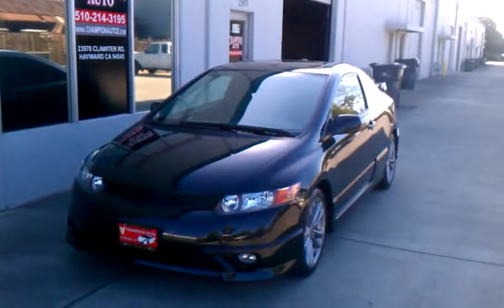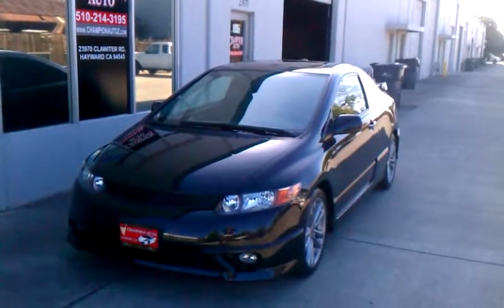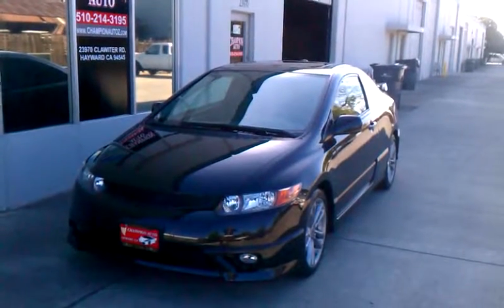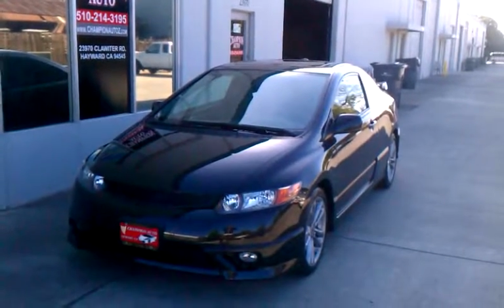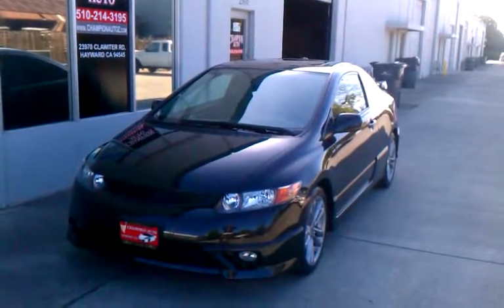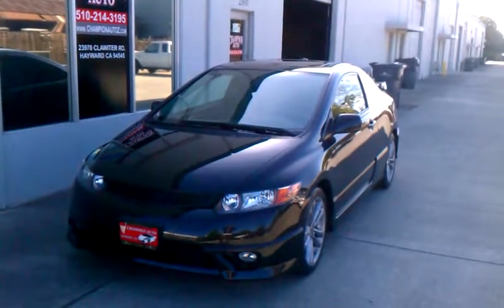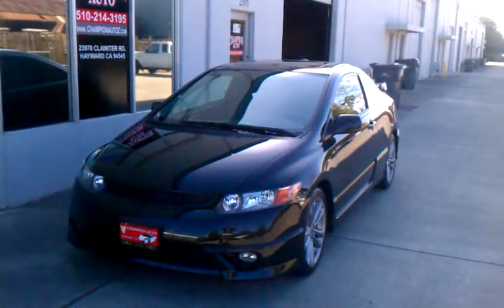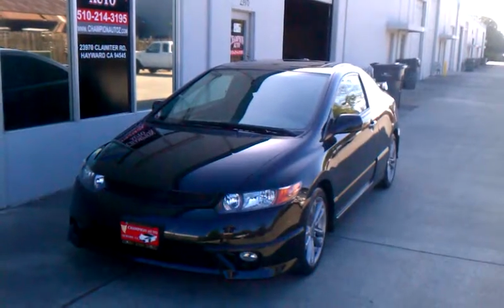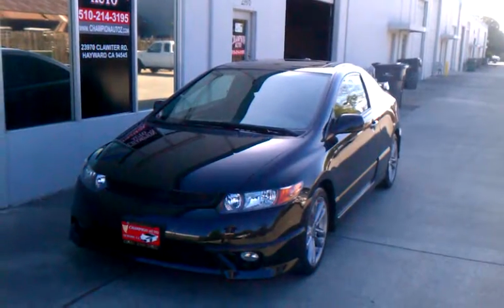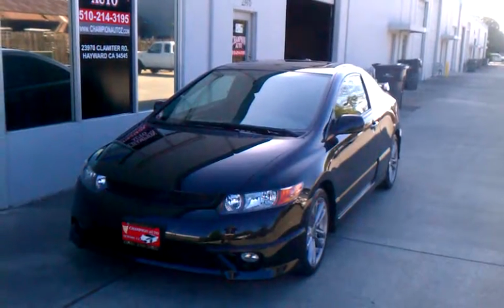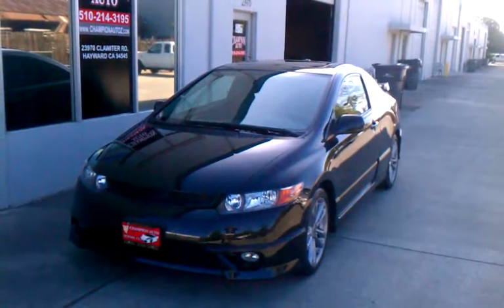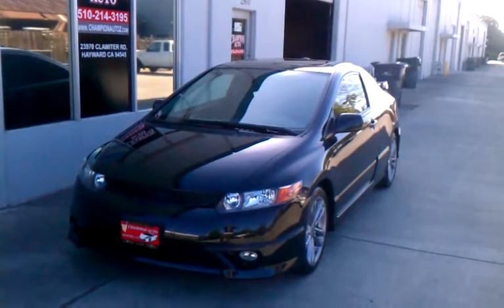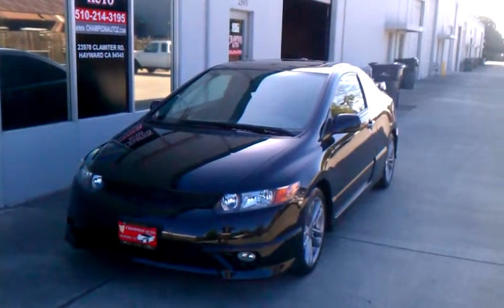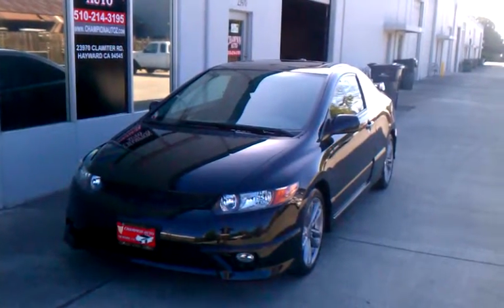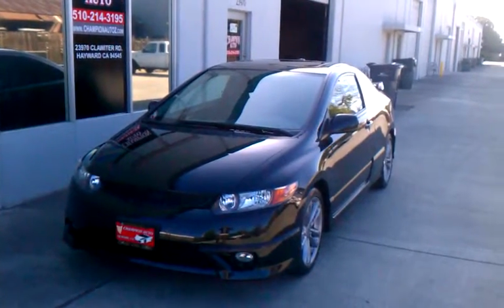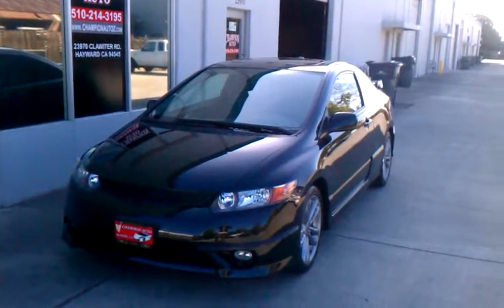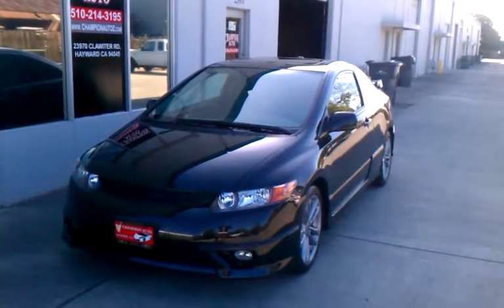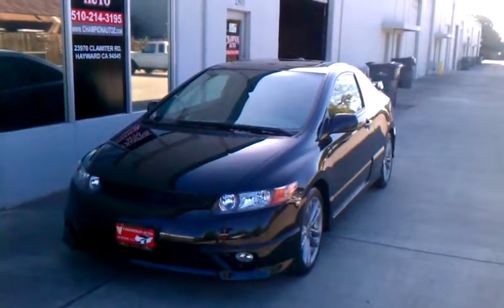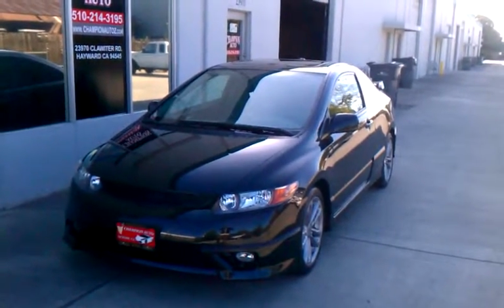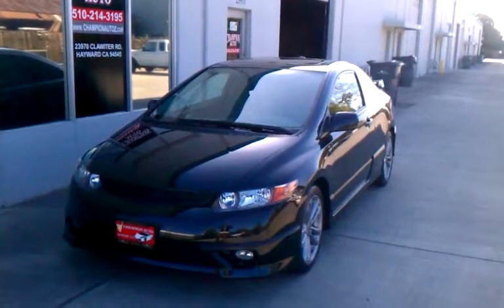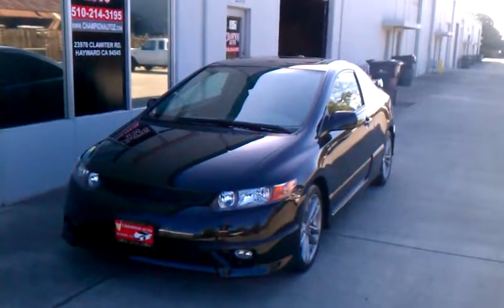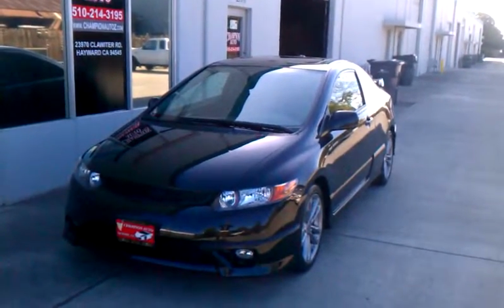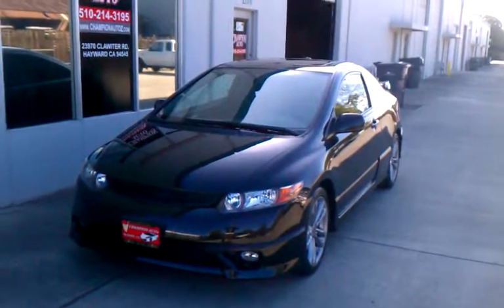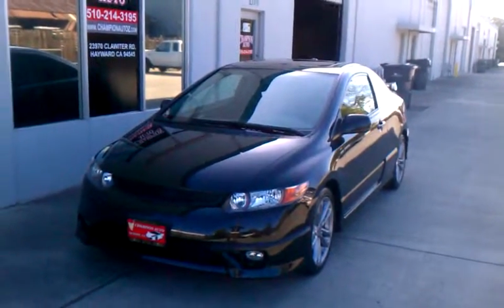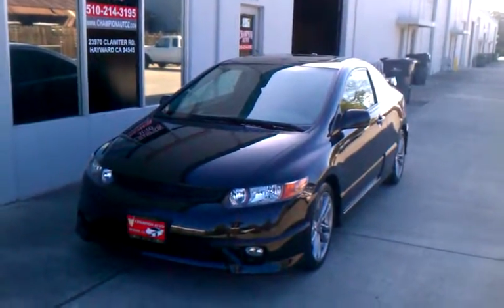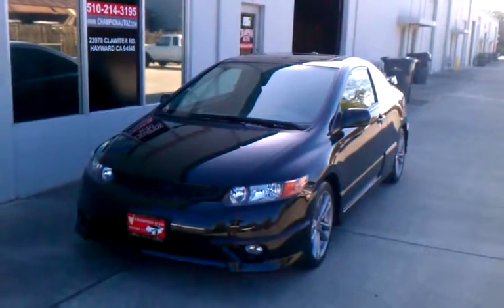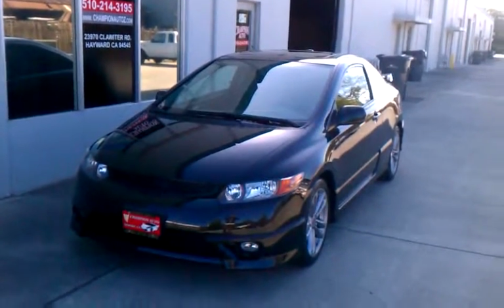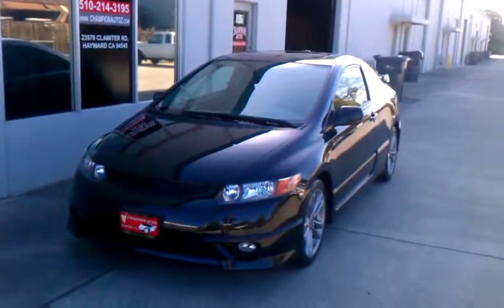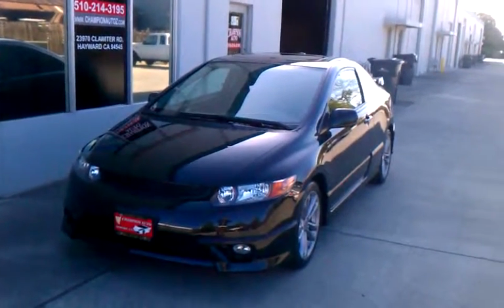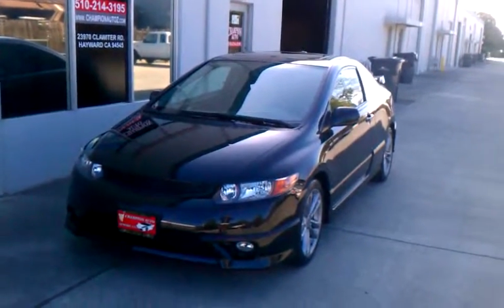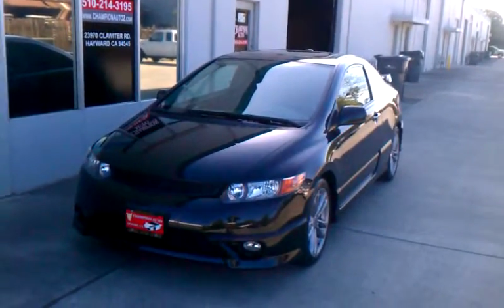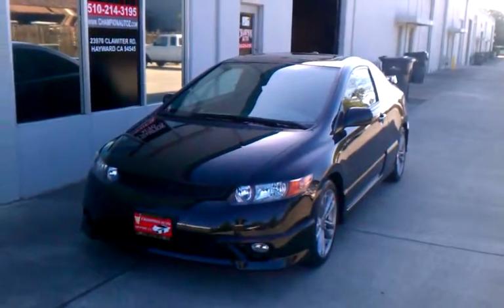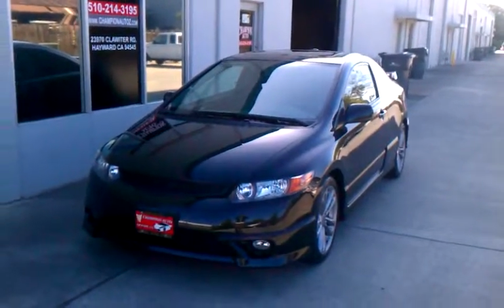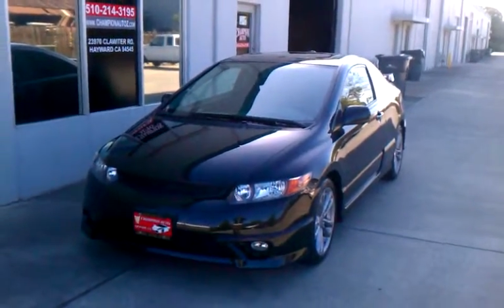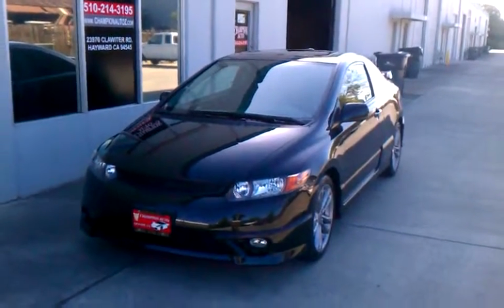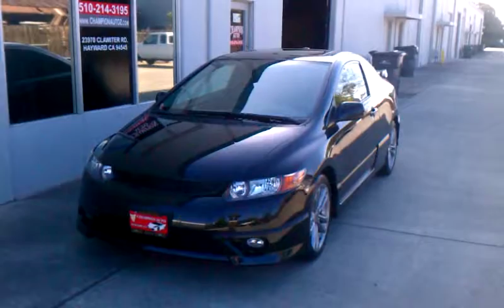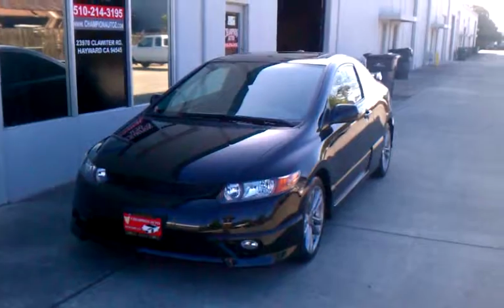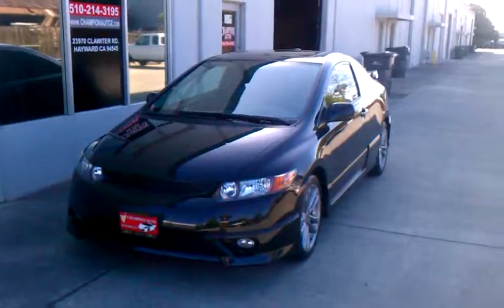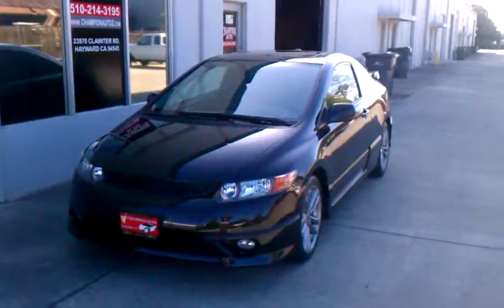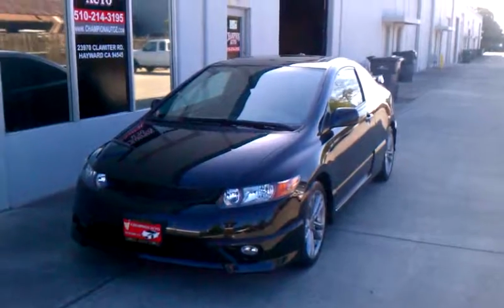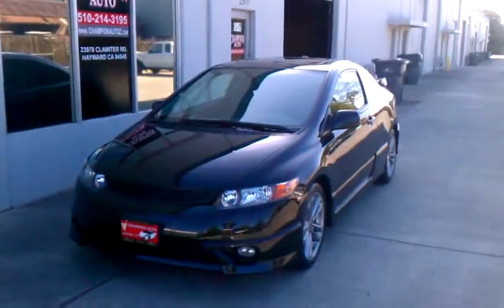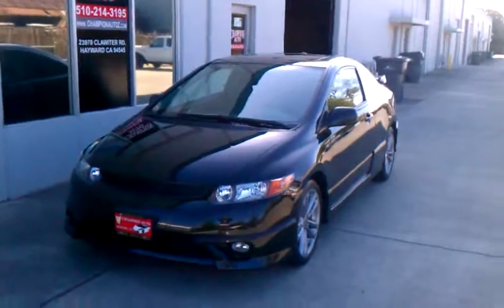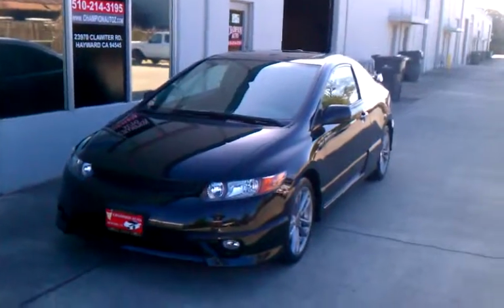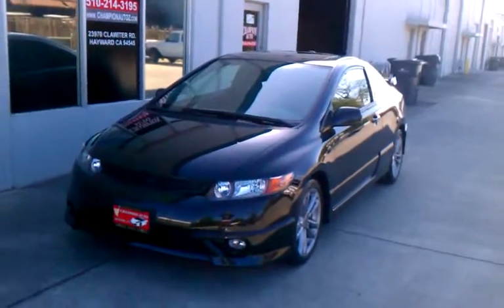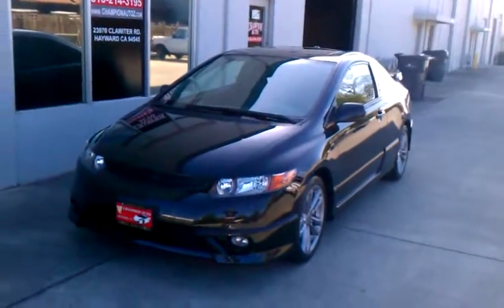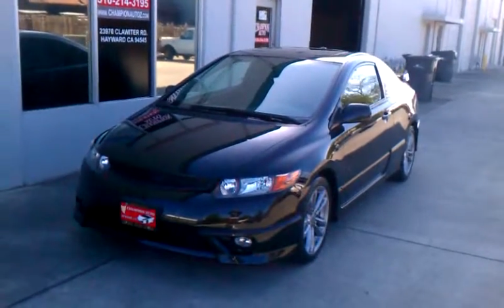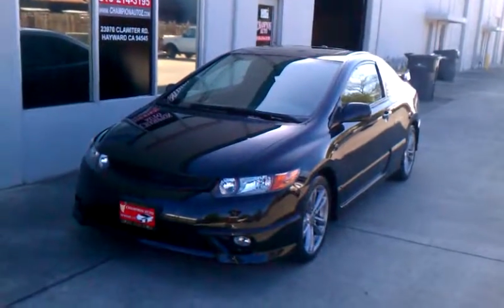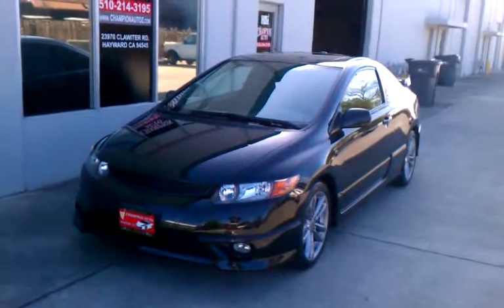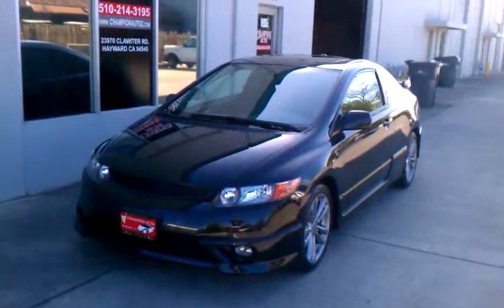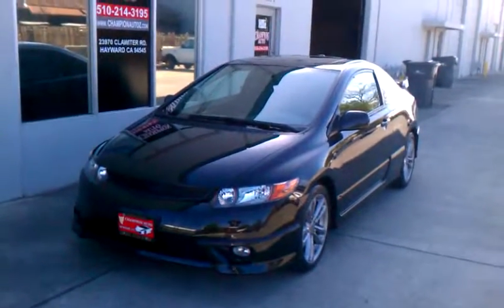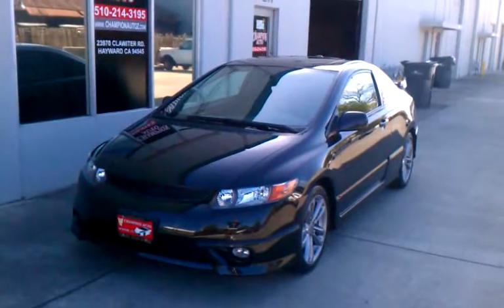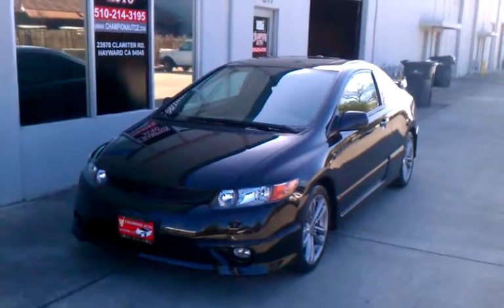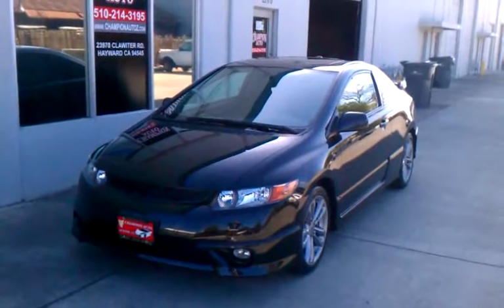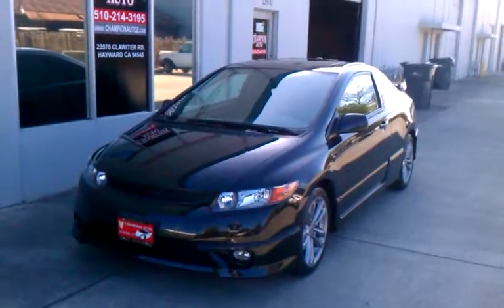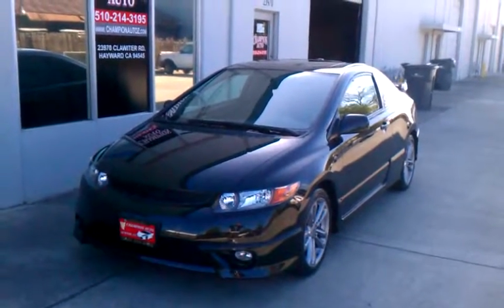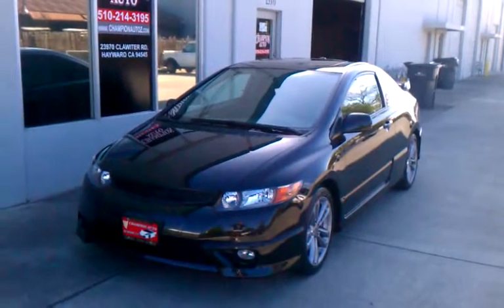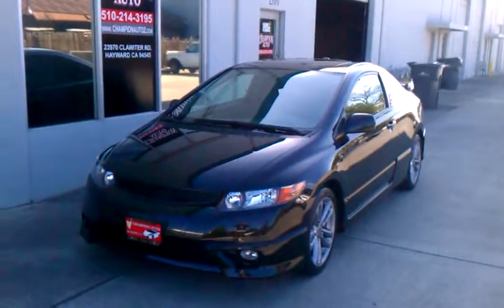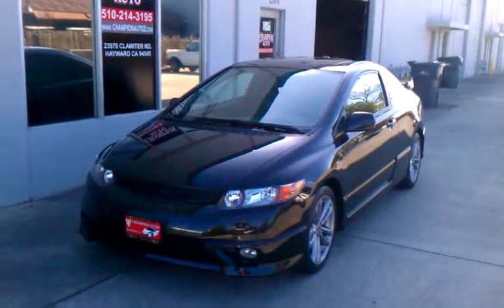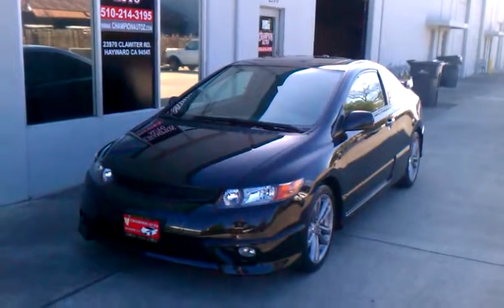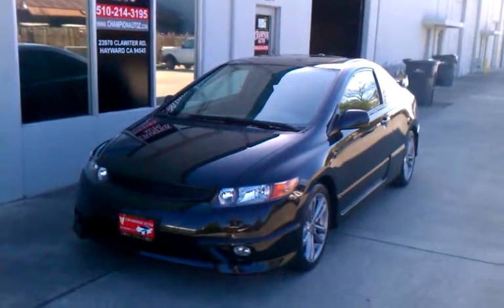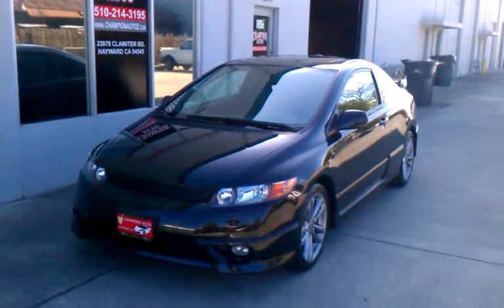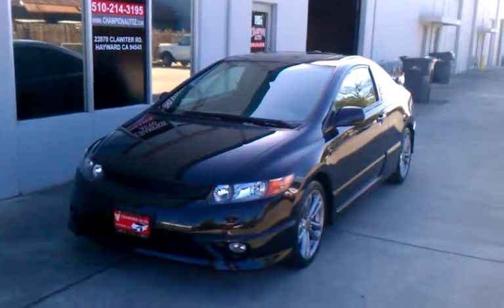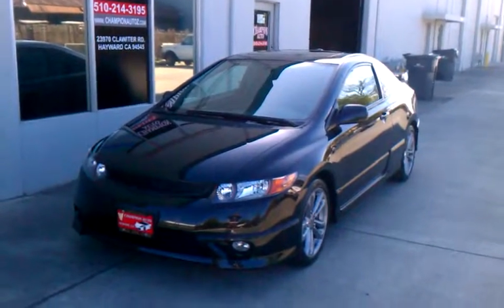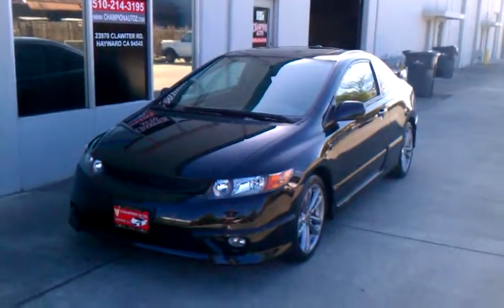Welcome folks, thank you for joining us here at the Champion Auto YouTube page. Today I'll be presenting you with our newest edition, the 2008 Honda Civic SI.